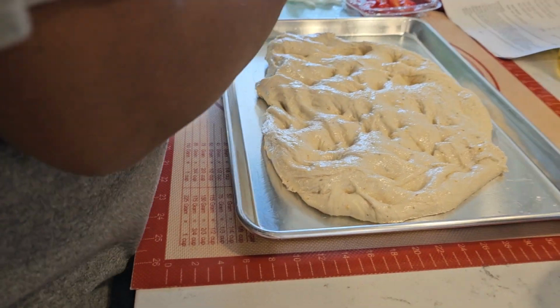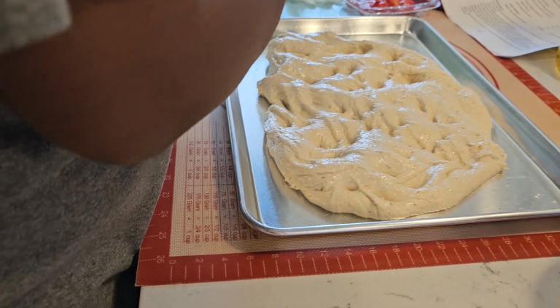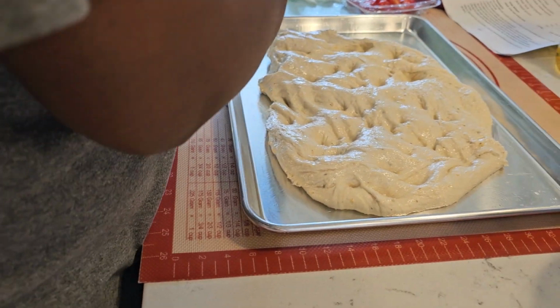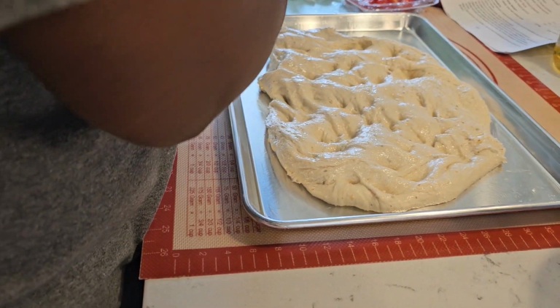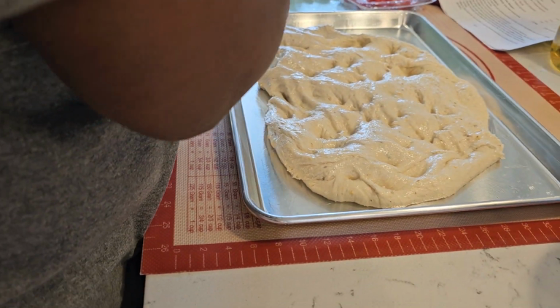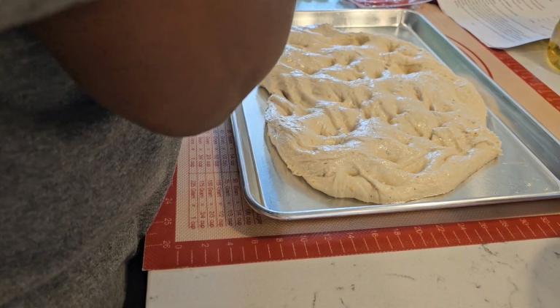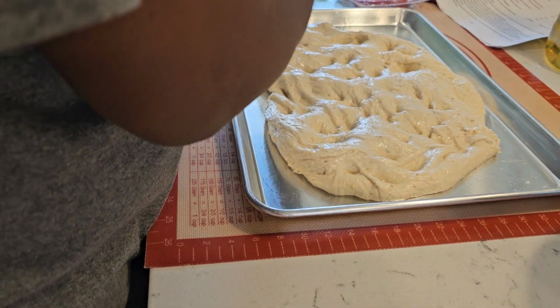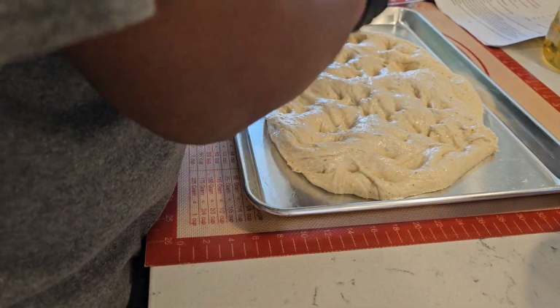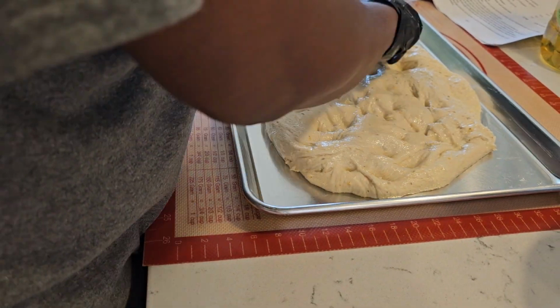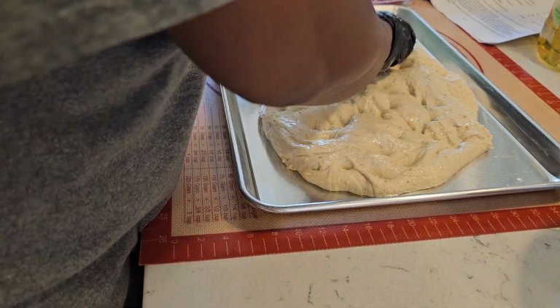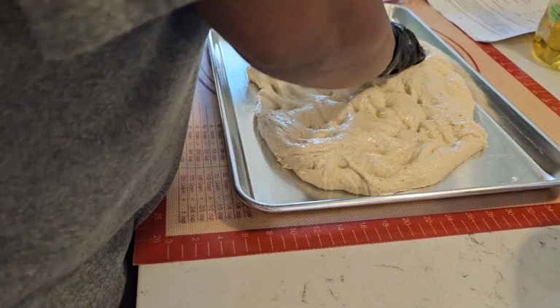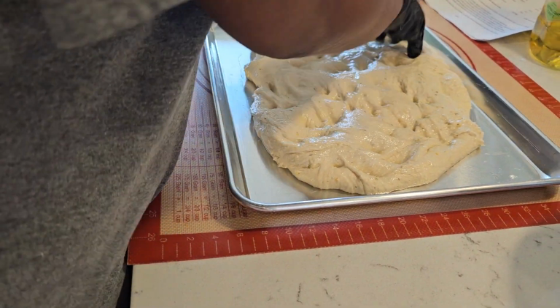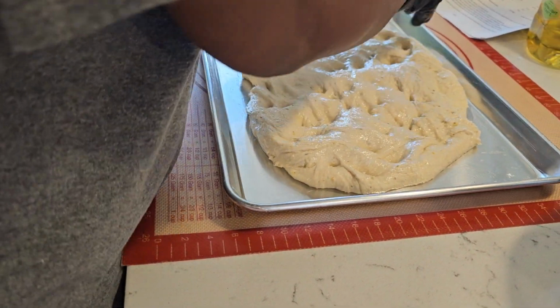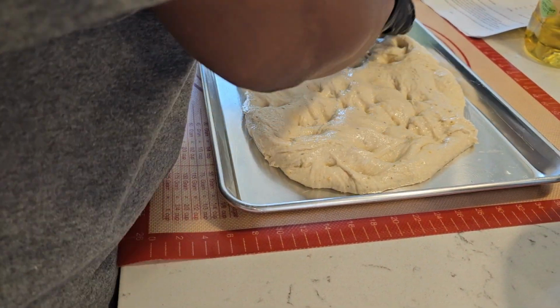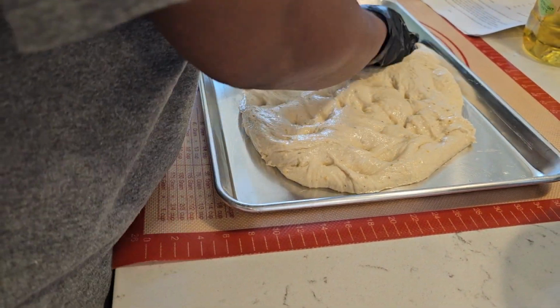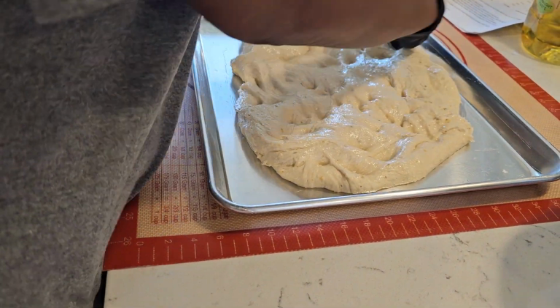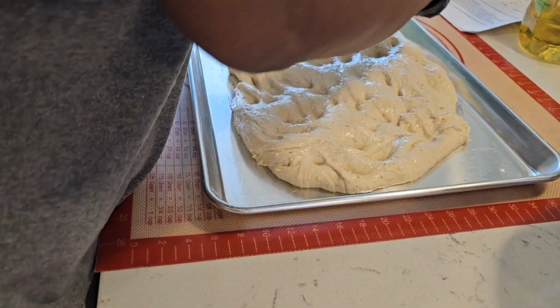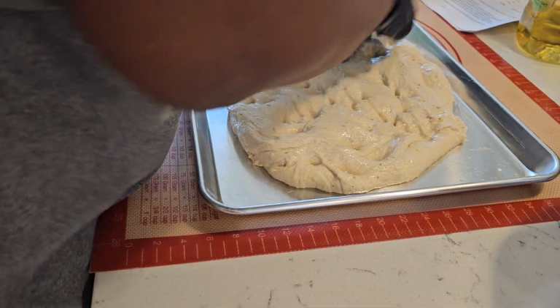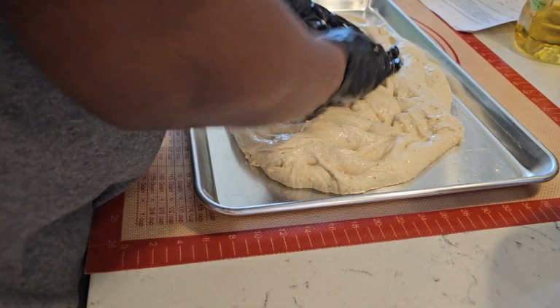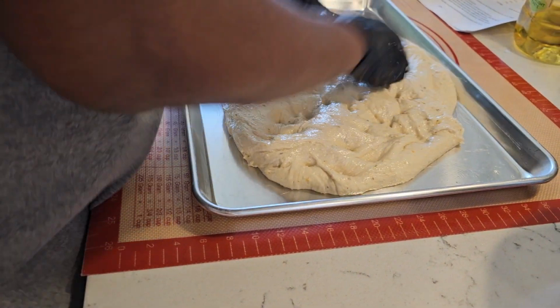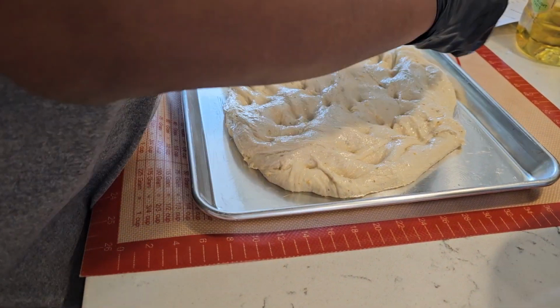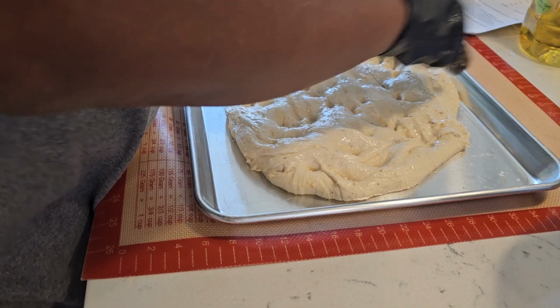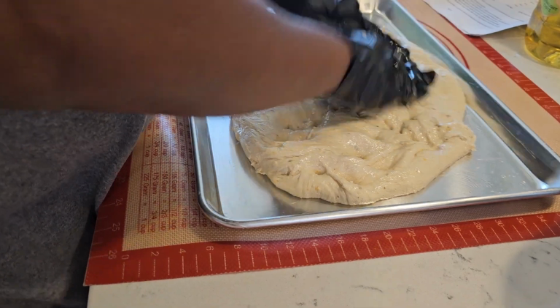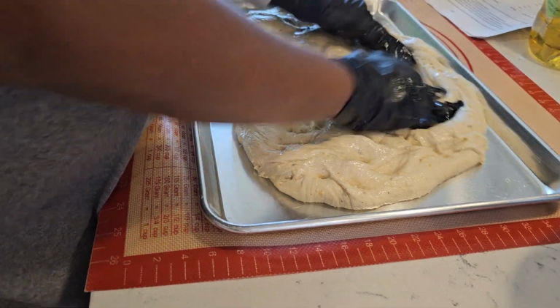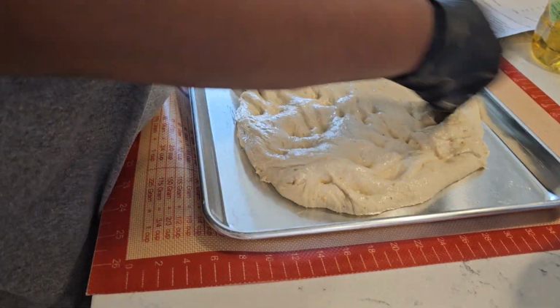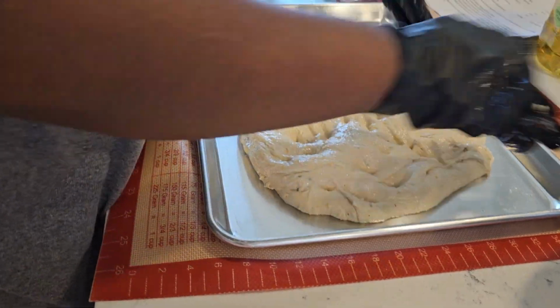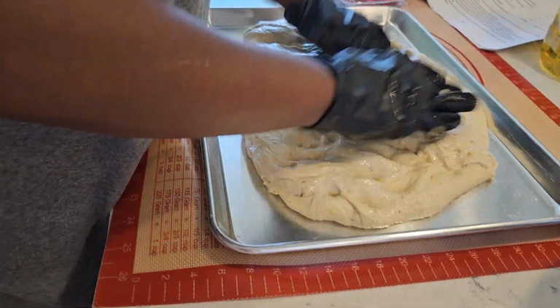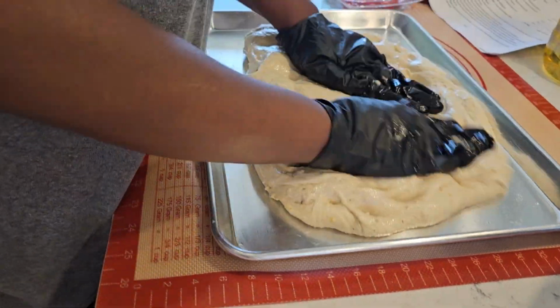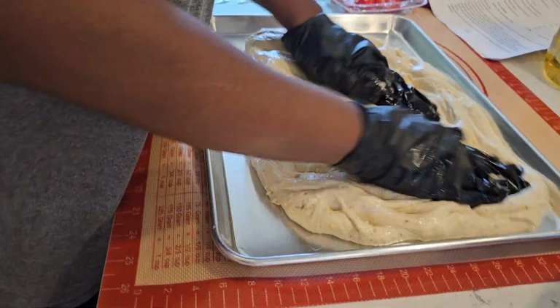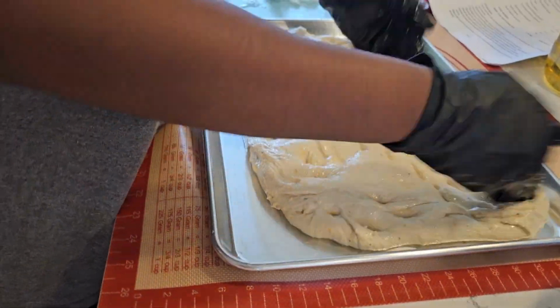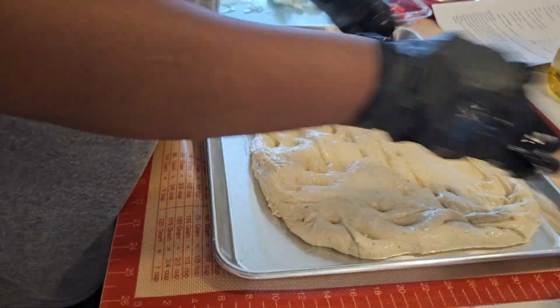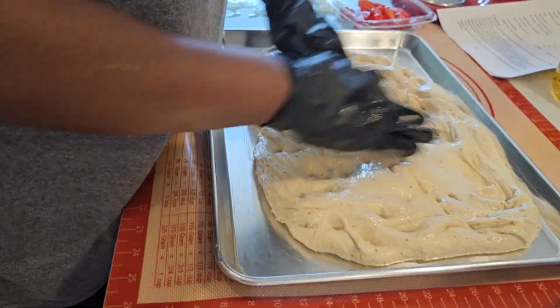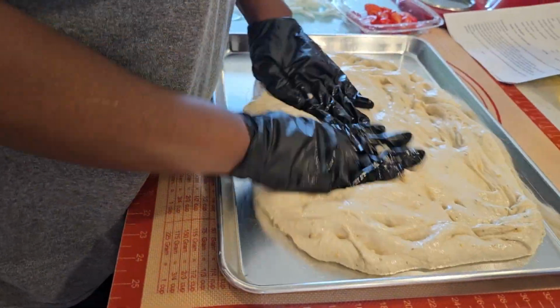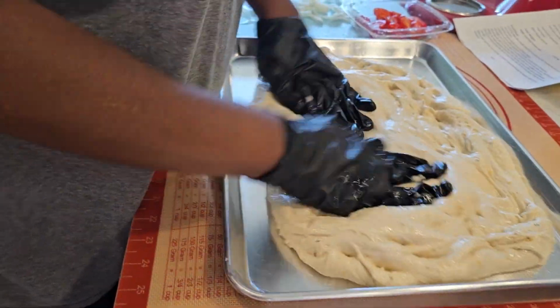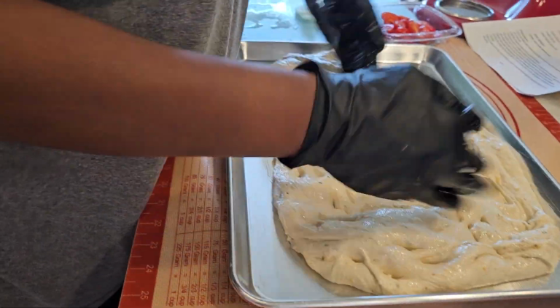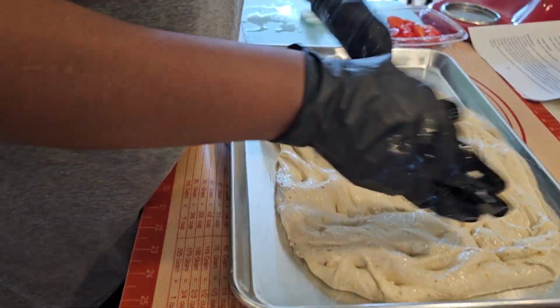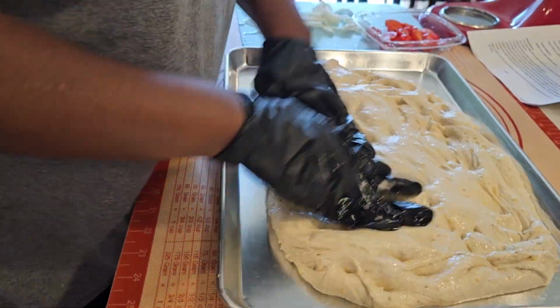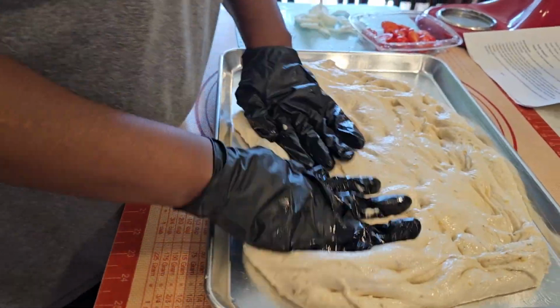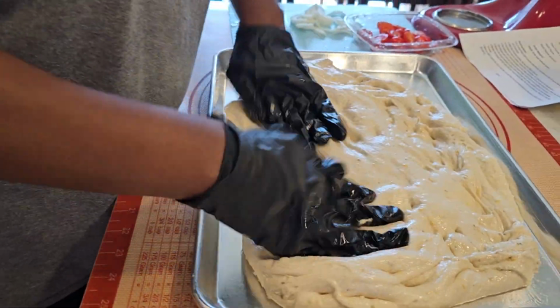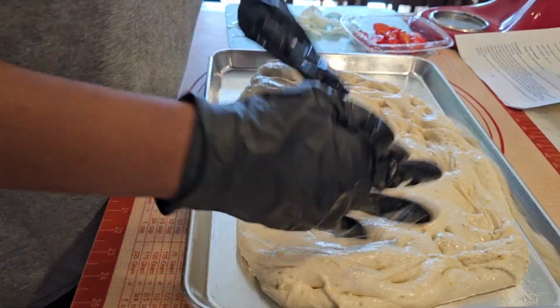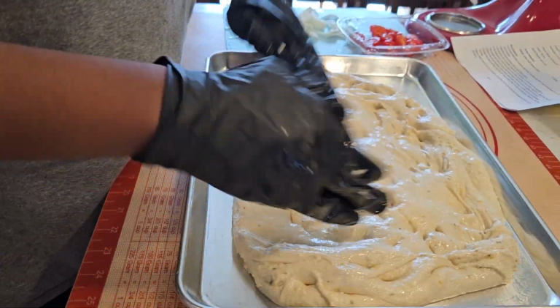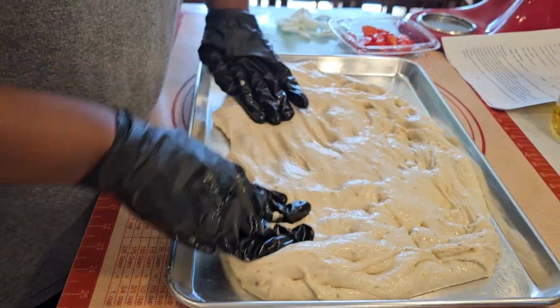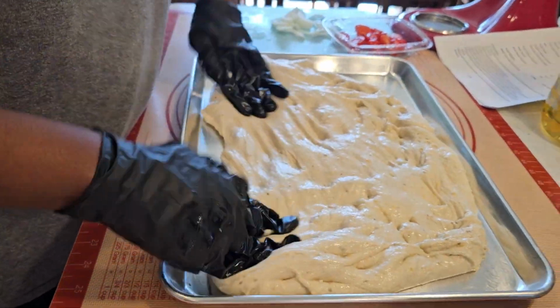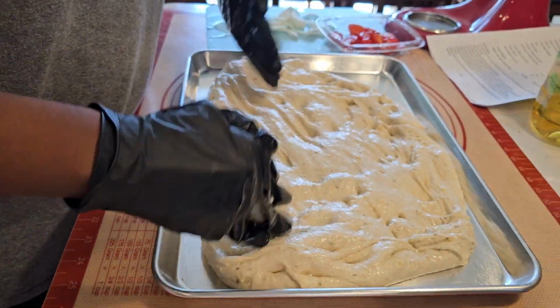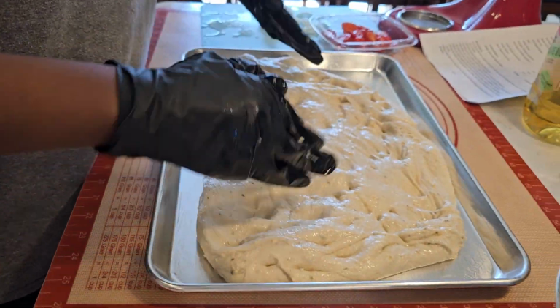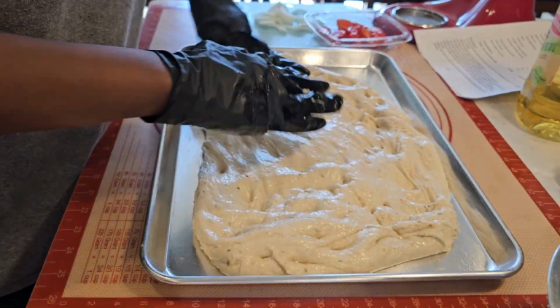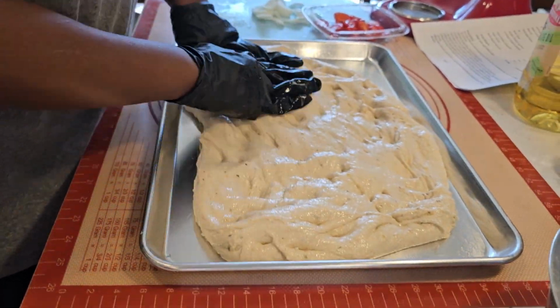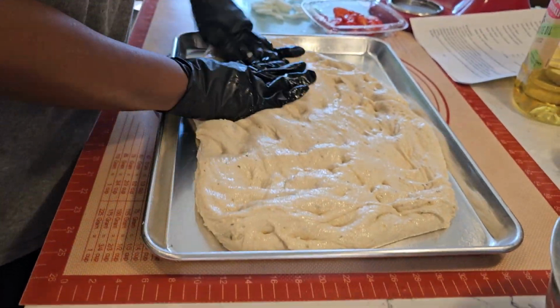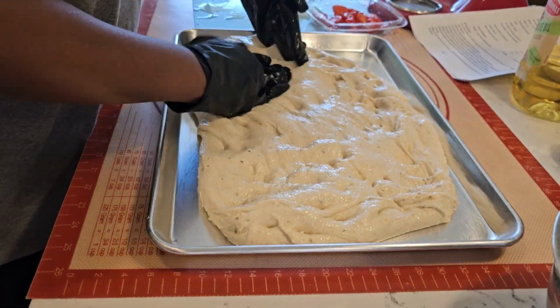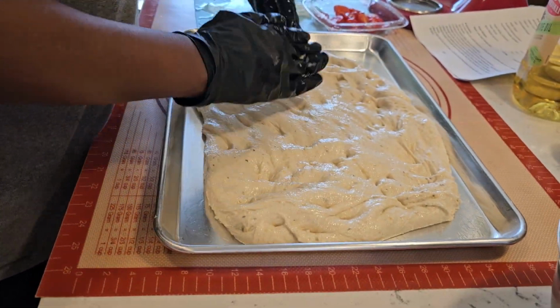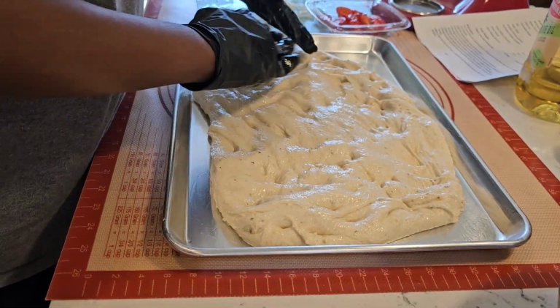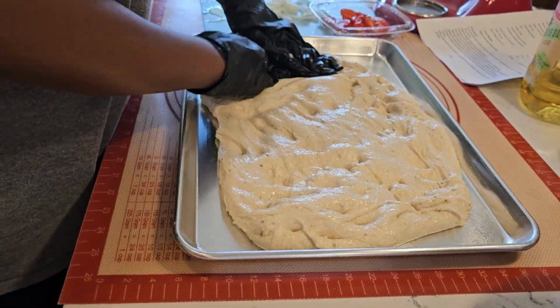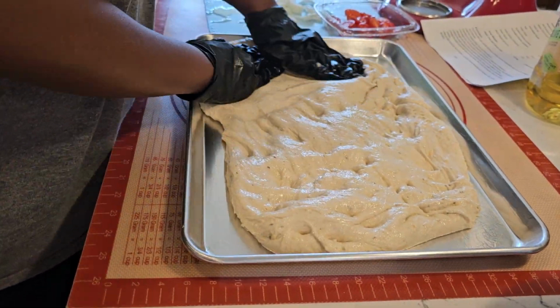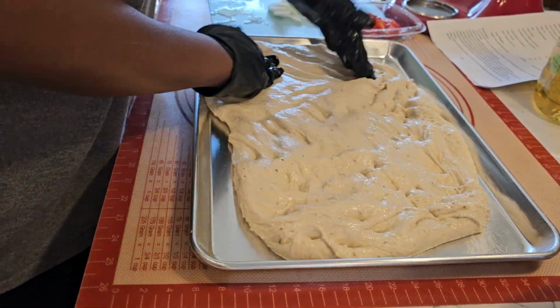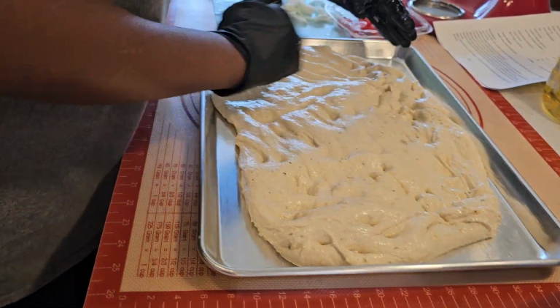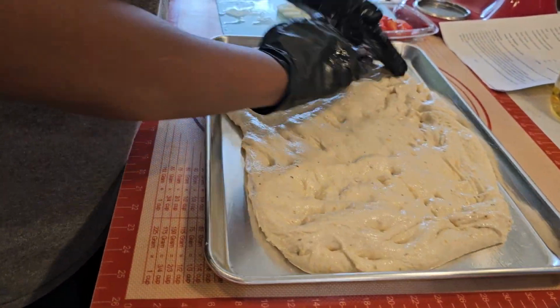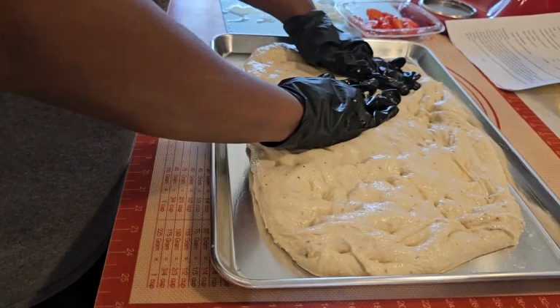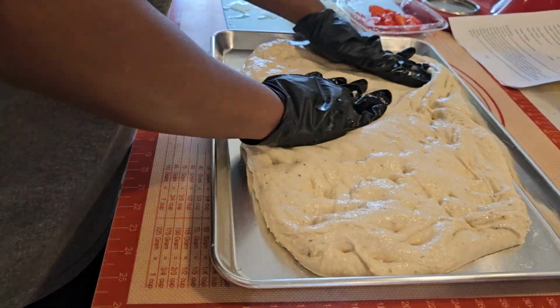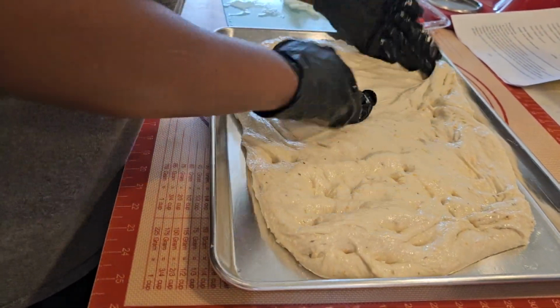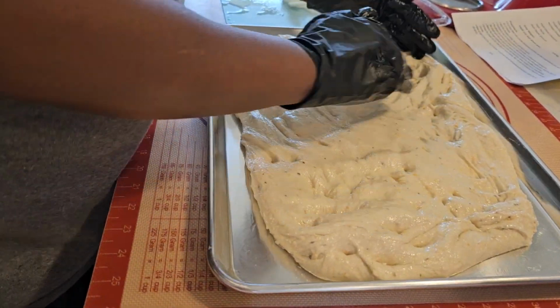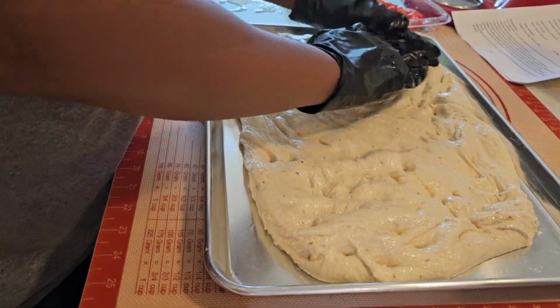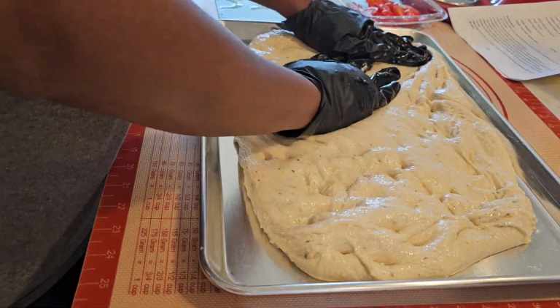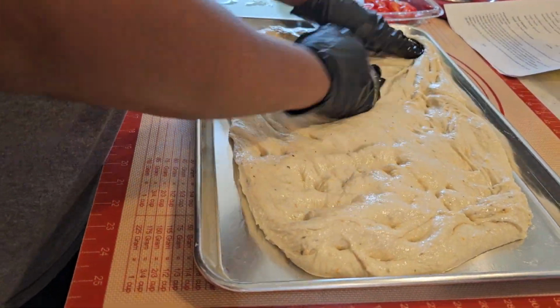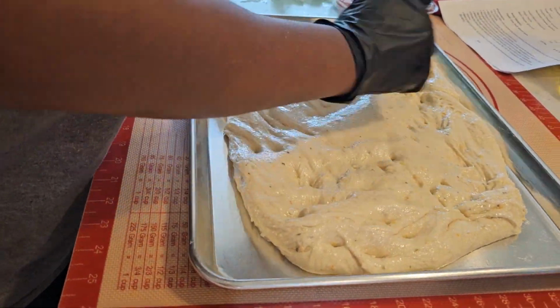I got smaller gloves. These are a little thick. That's fine. We're just going to get it right, get it as even as we can.